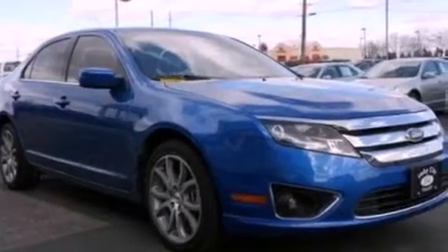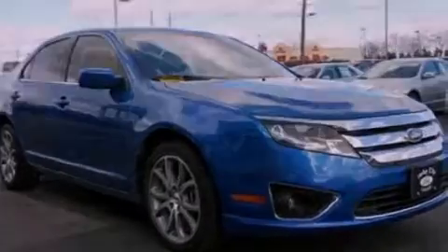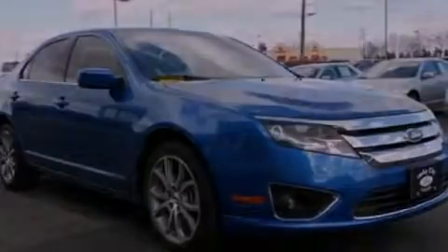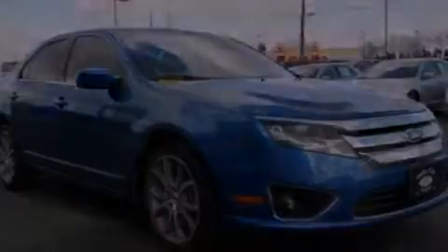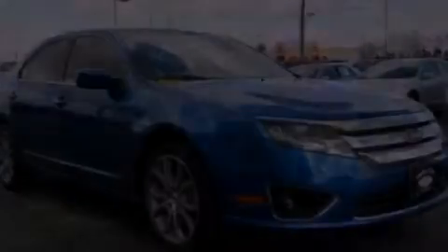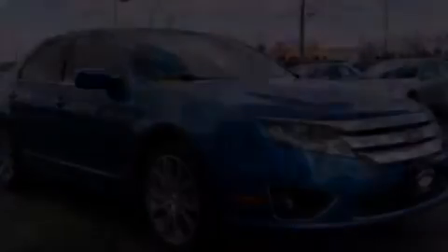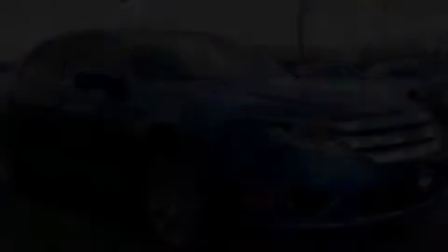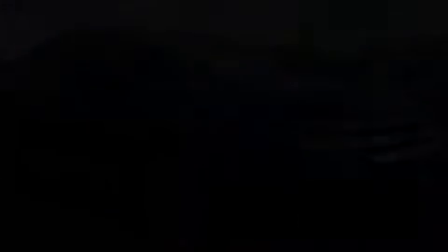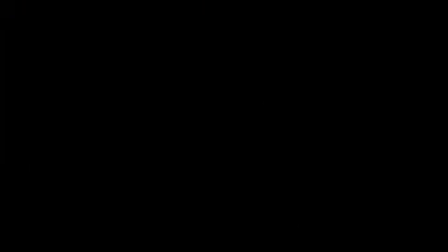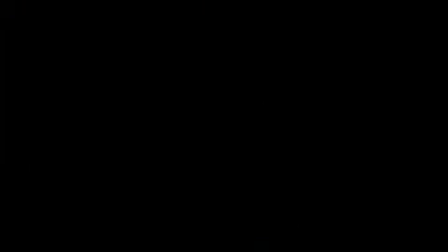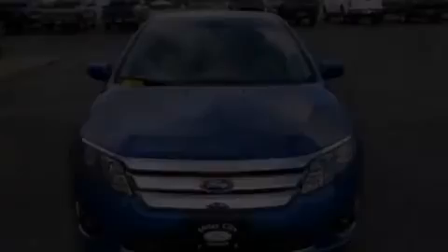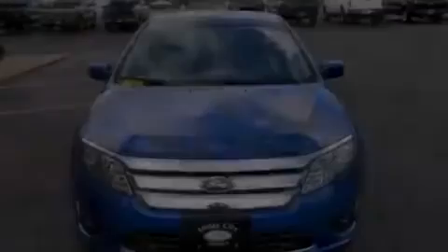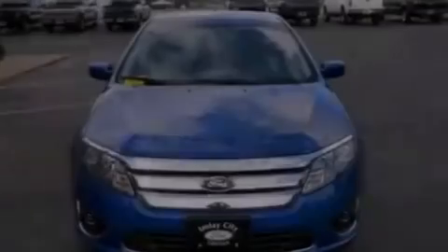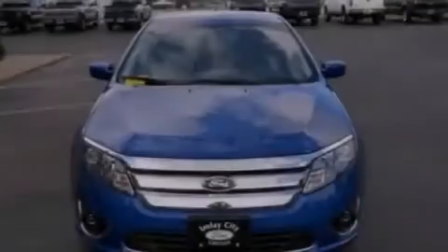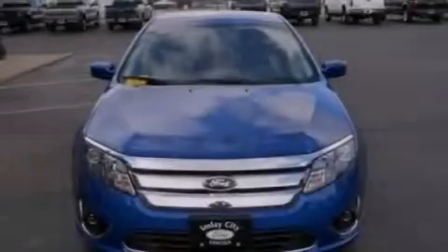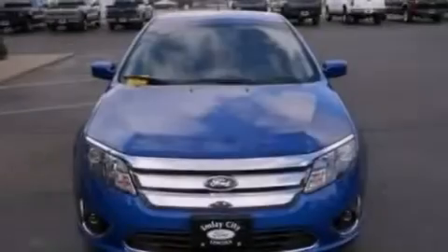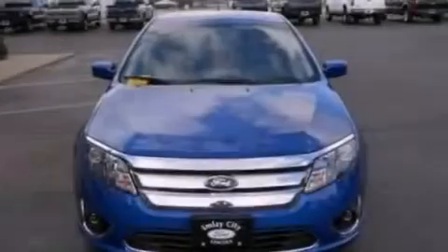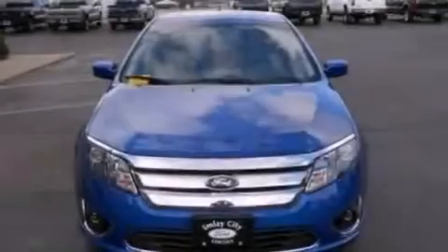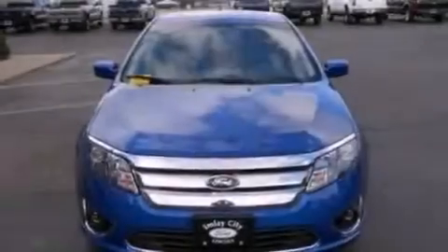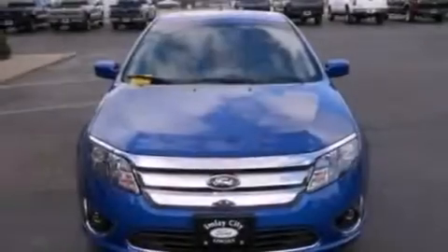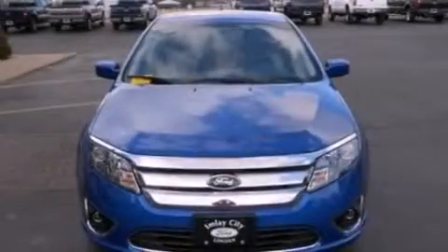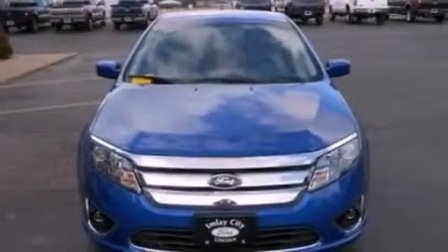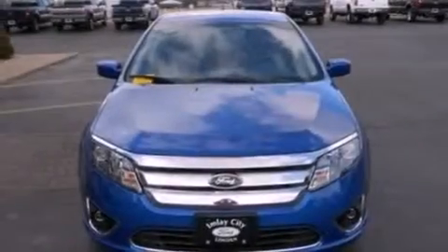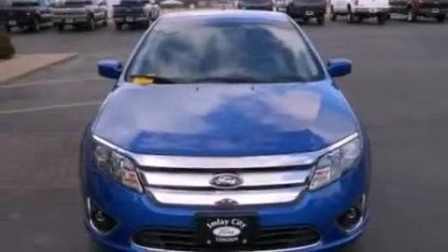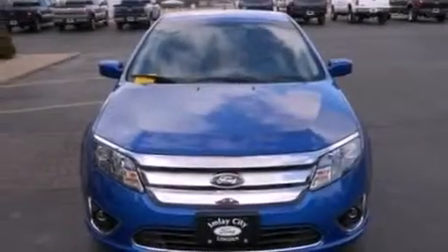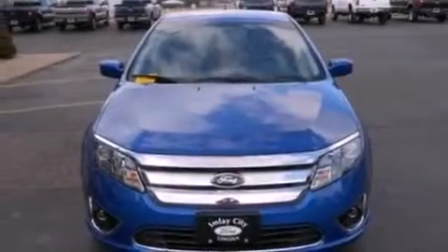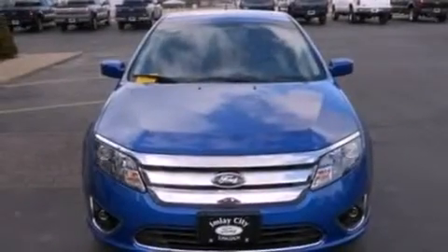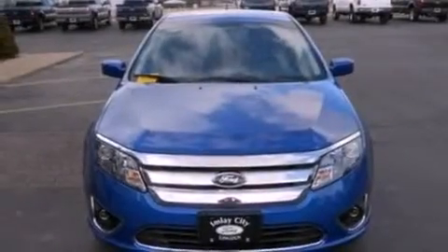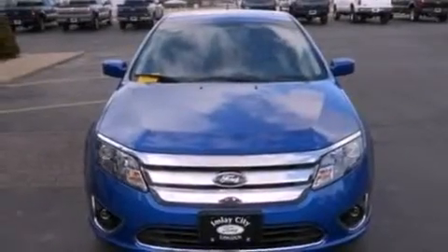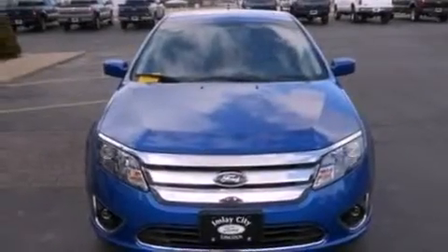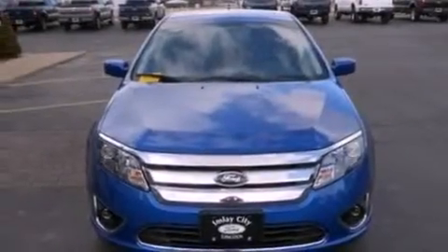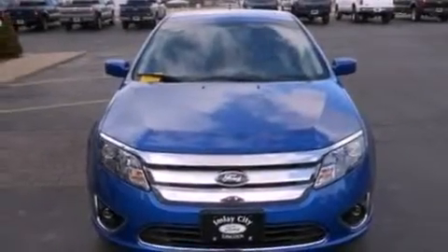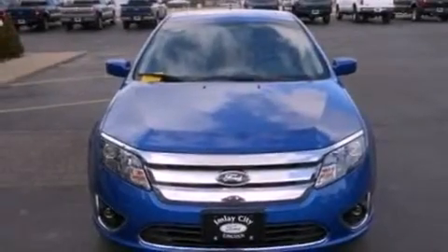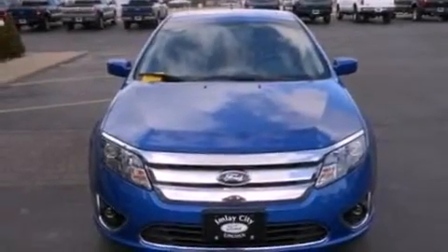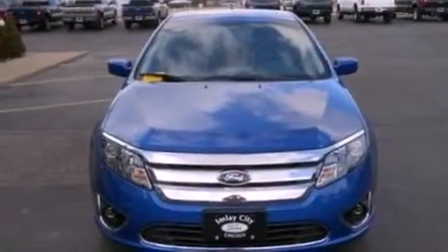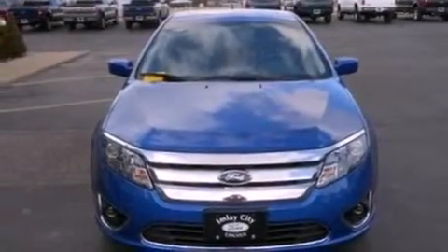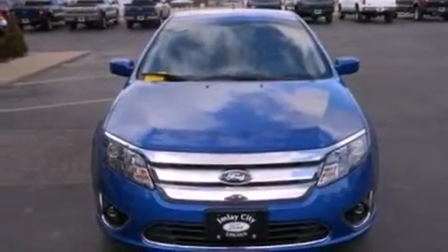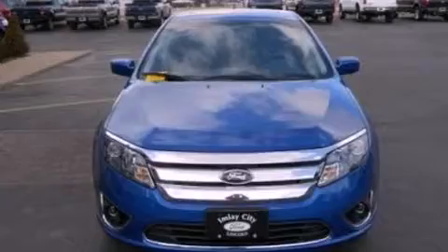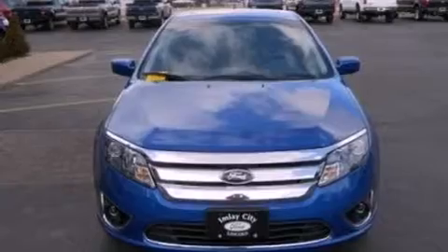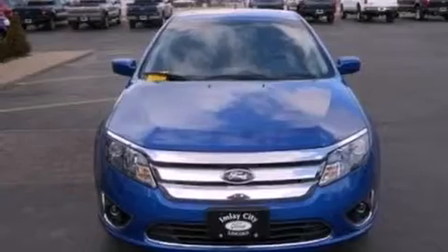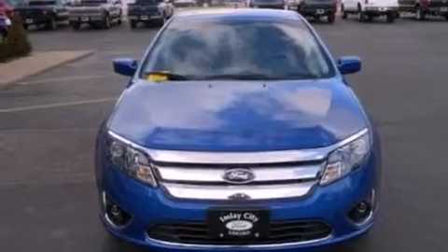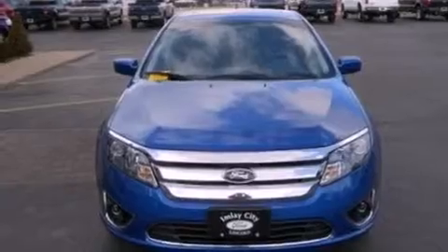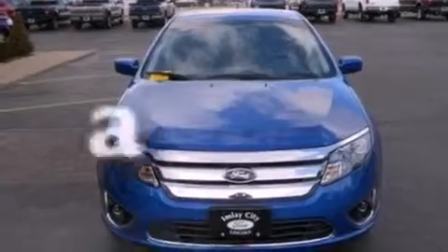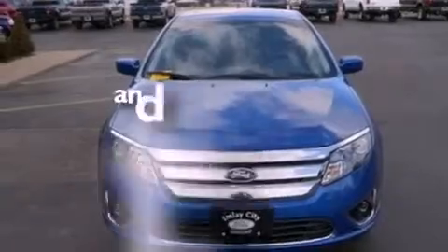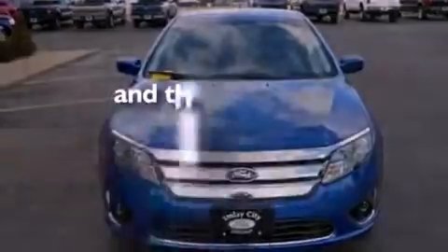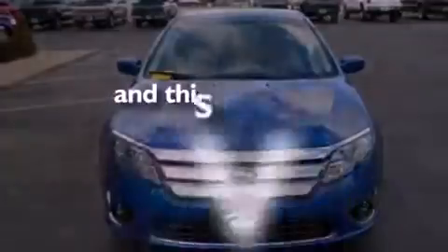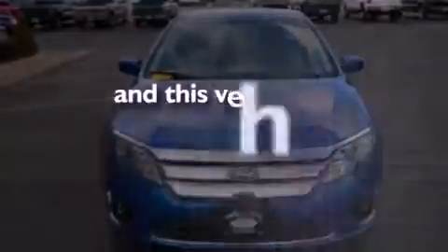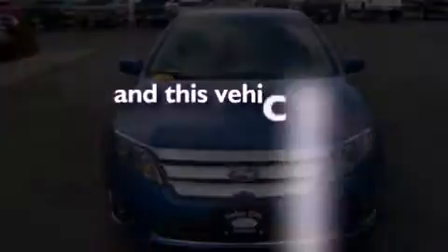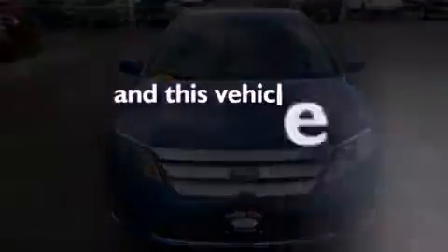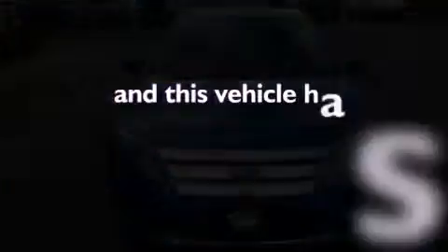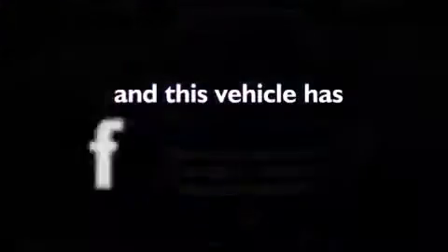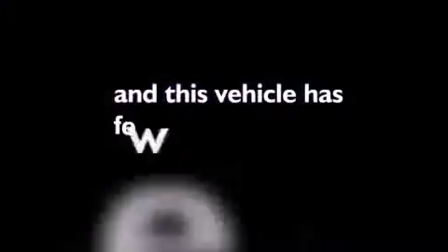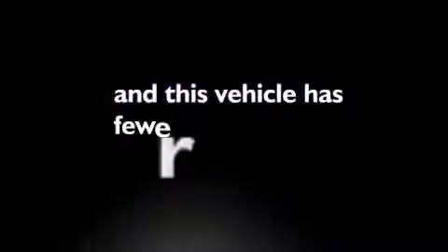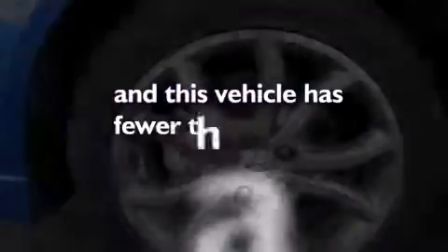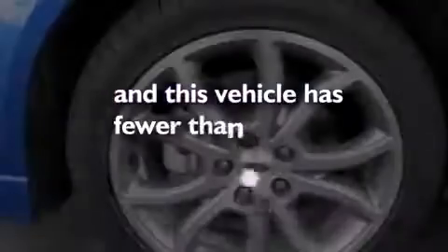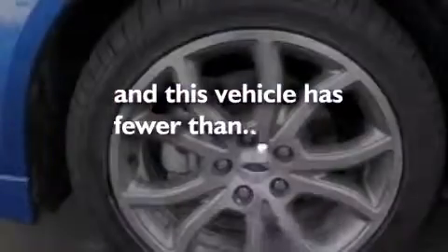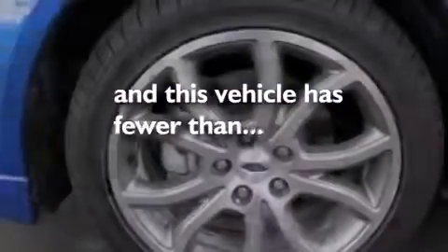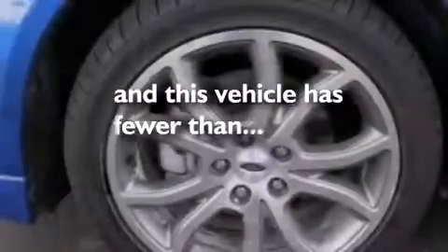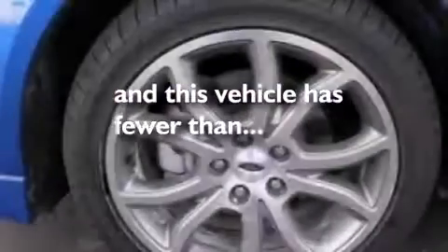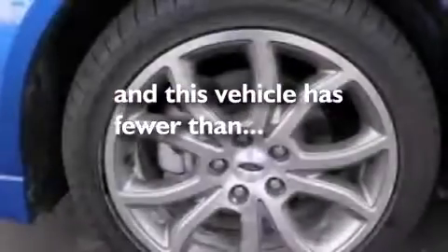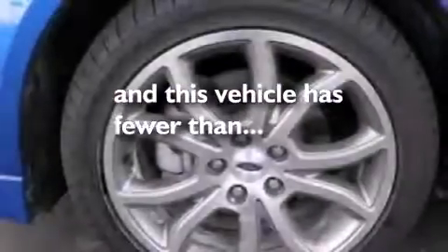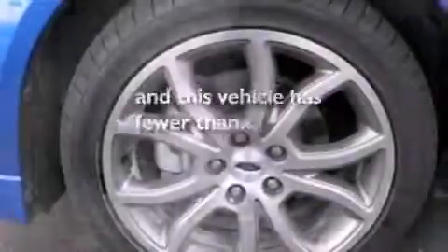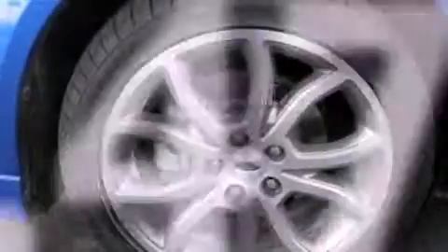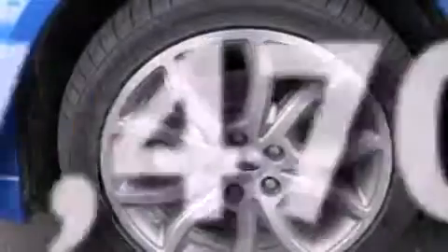Additional features include fog lamps, rear curtain airbags, rear power windows, and this vehicle has fewer than 8,000 miles on the odometer.